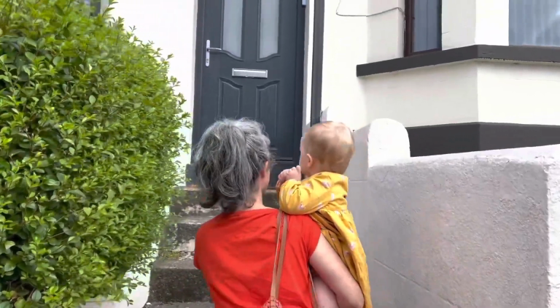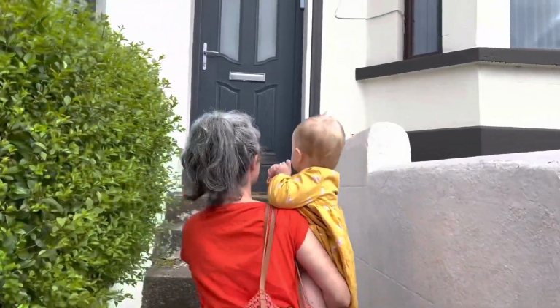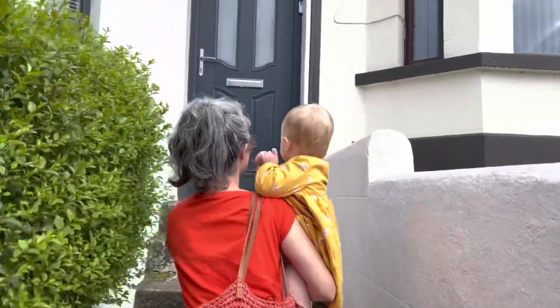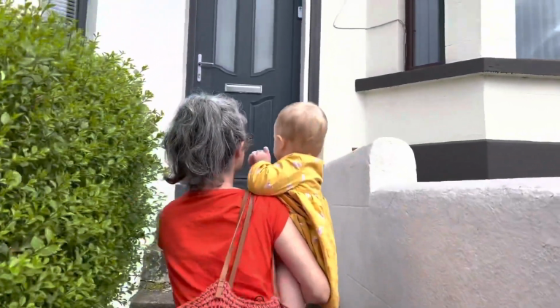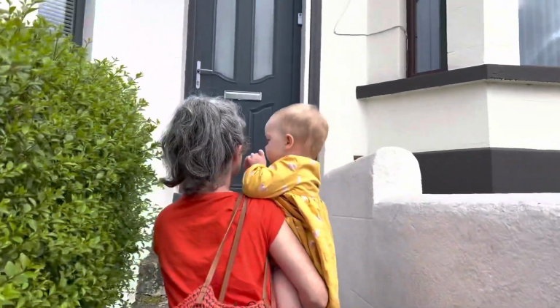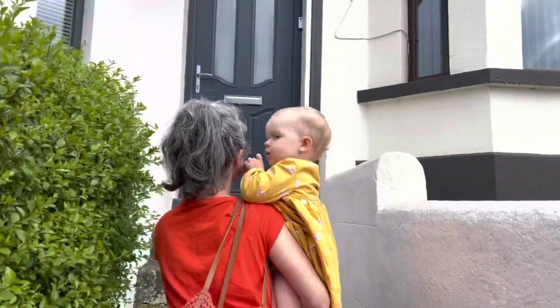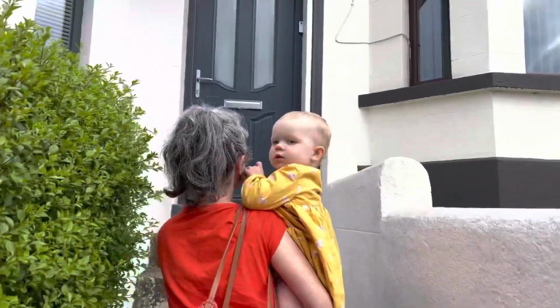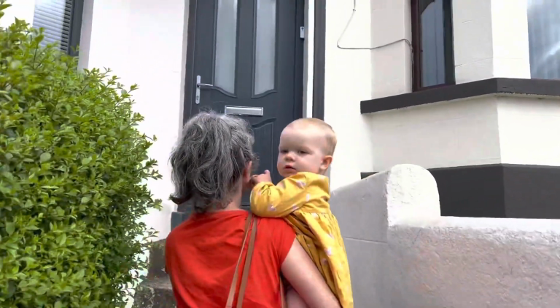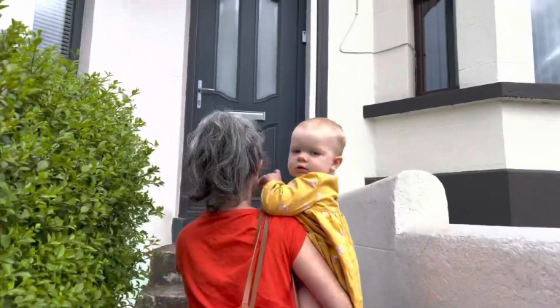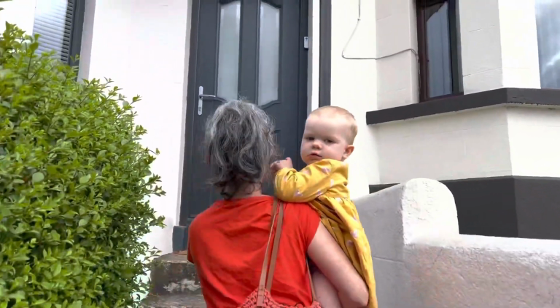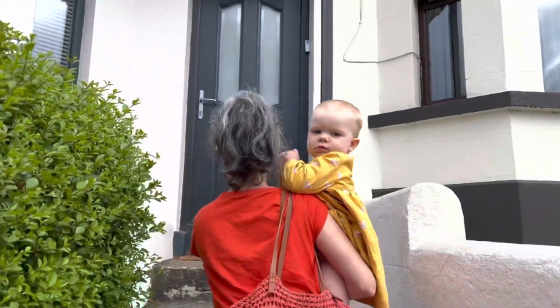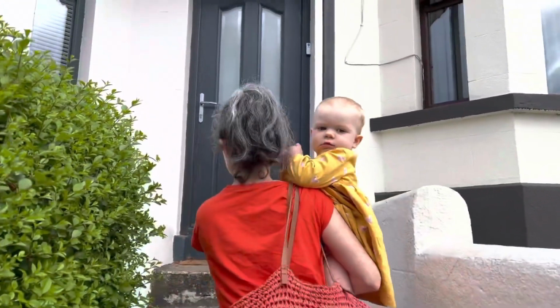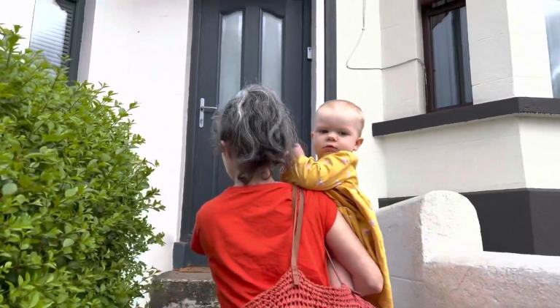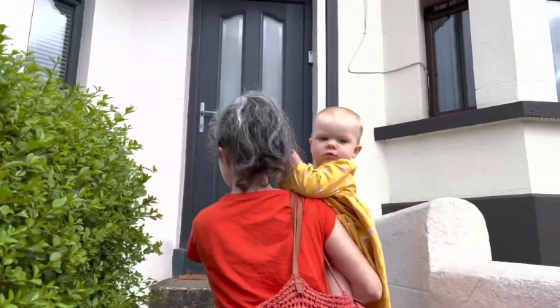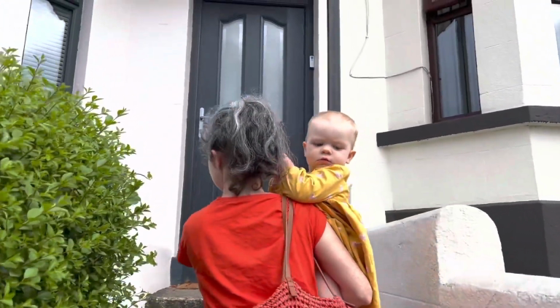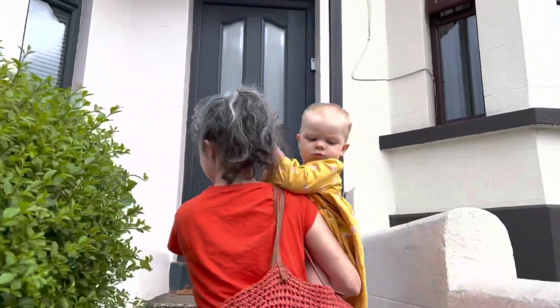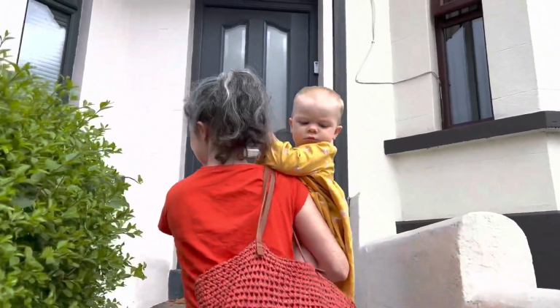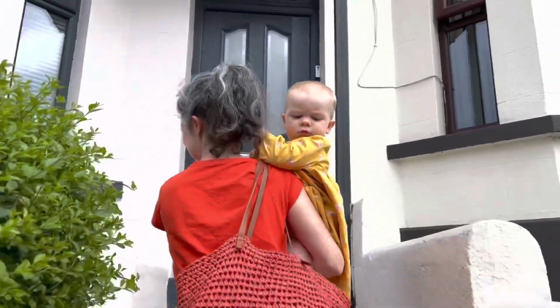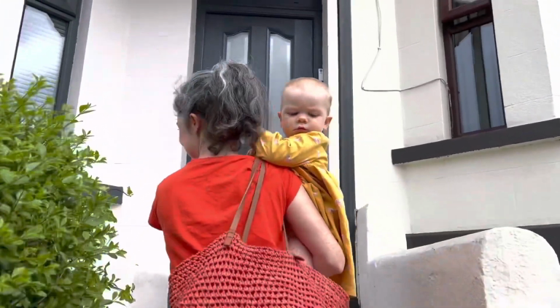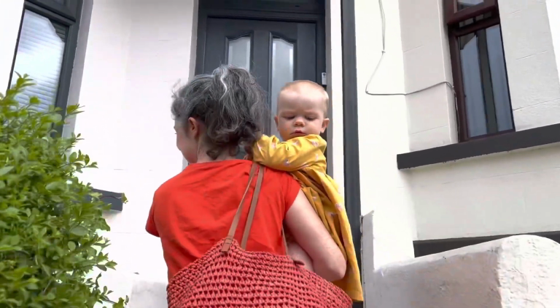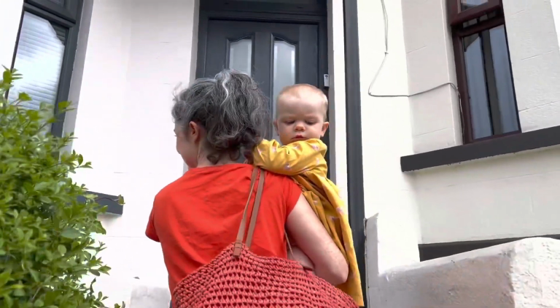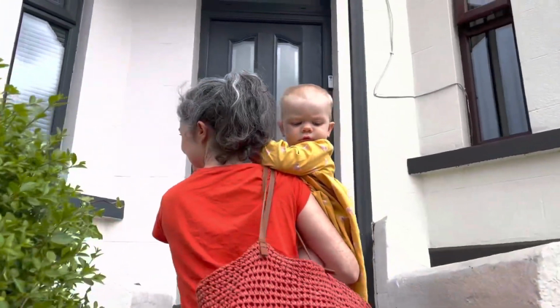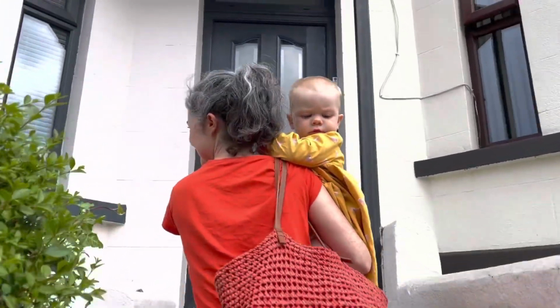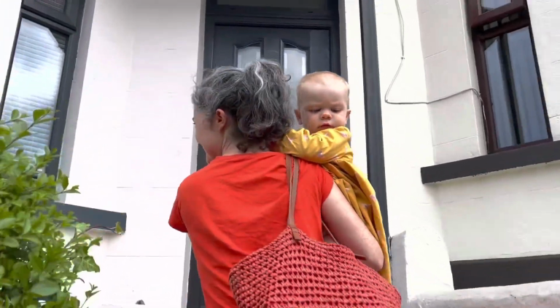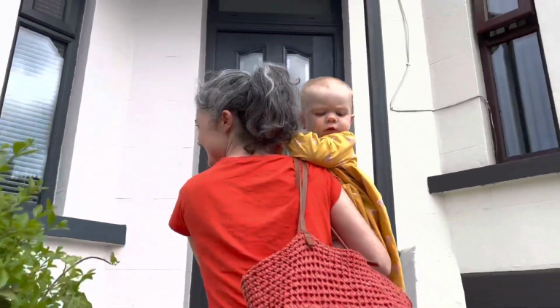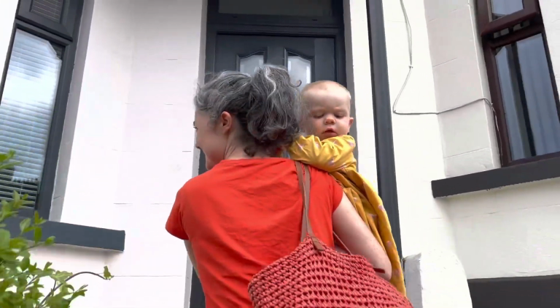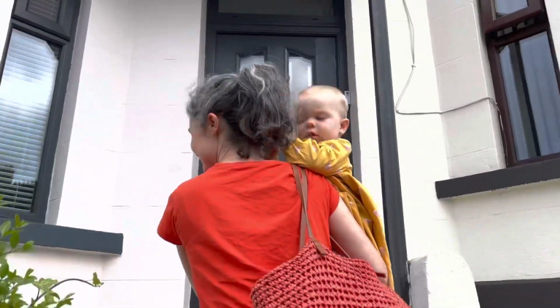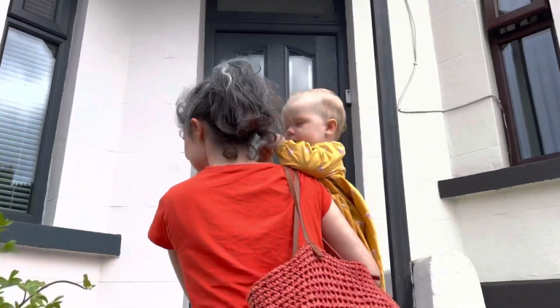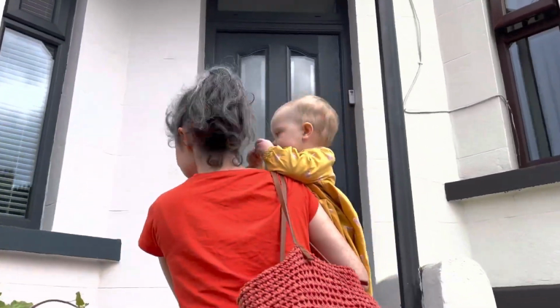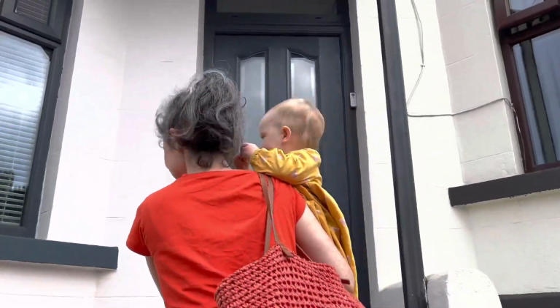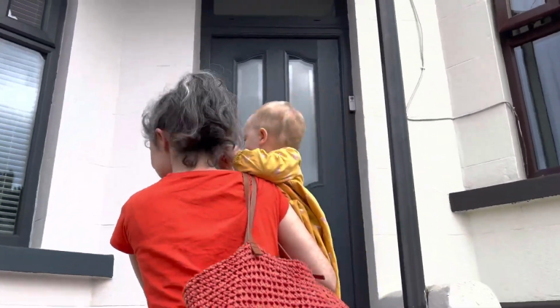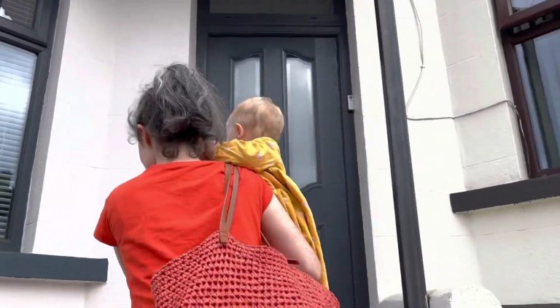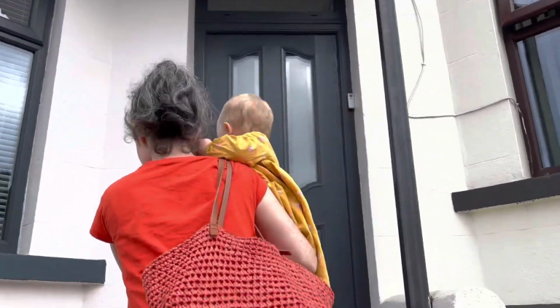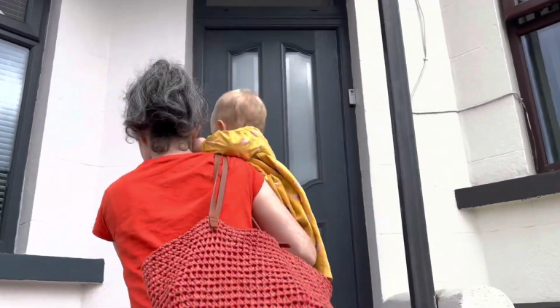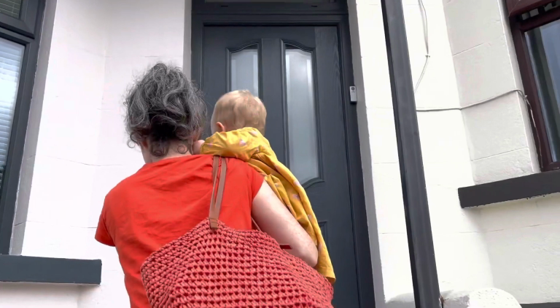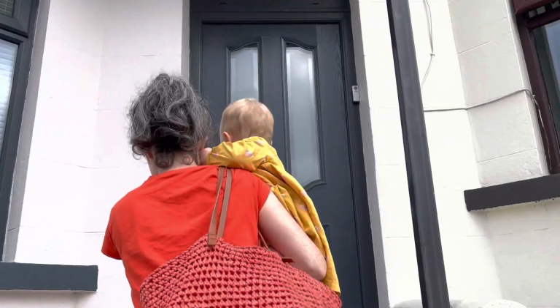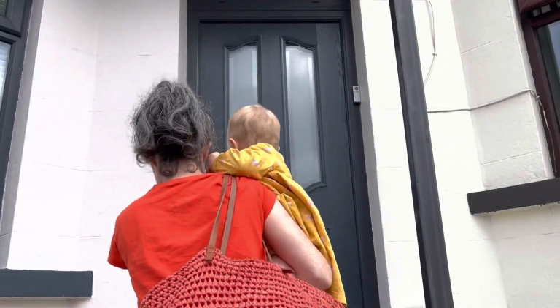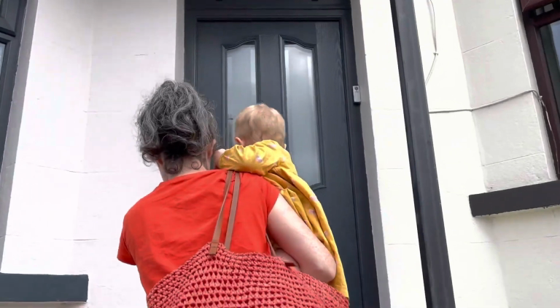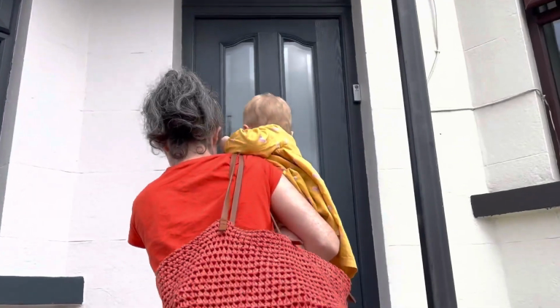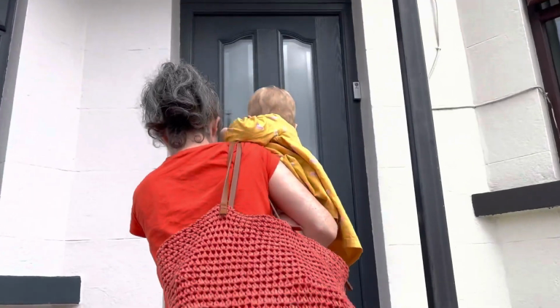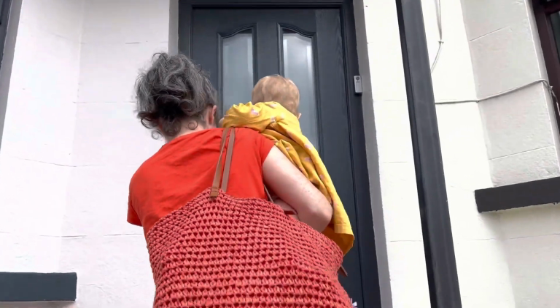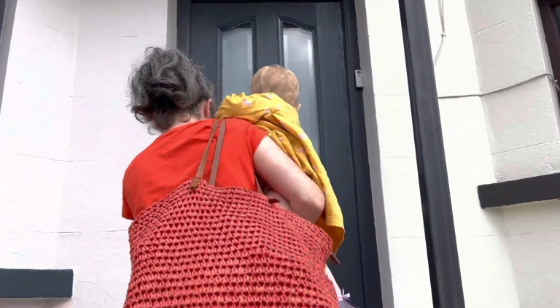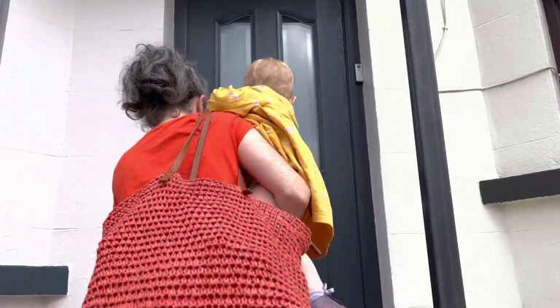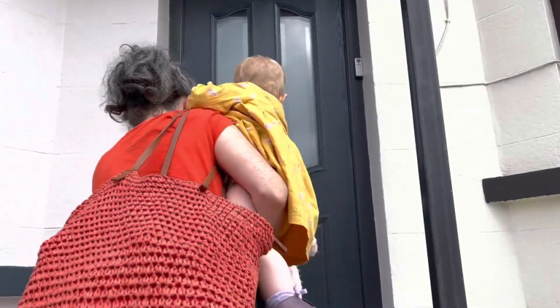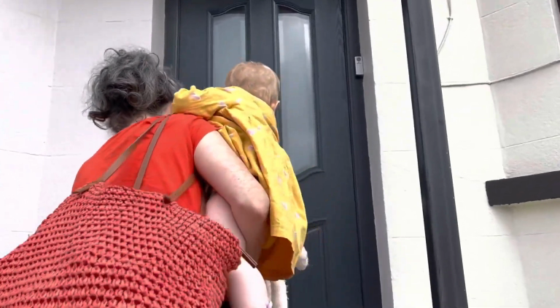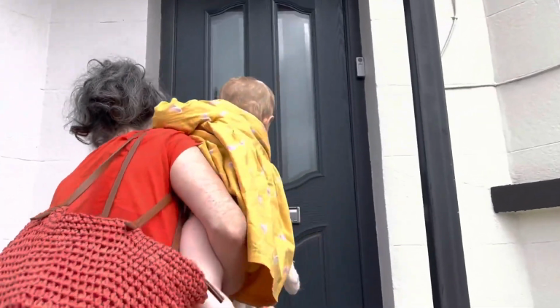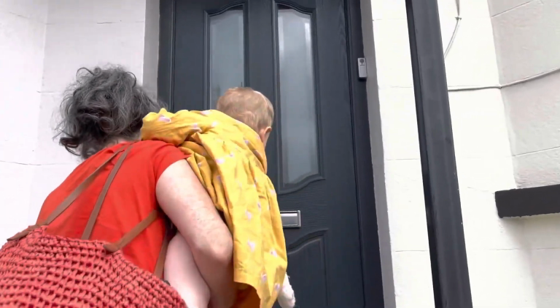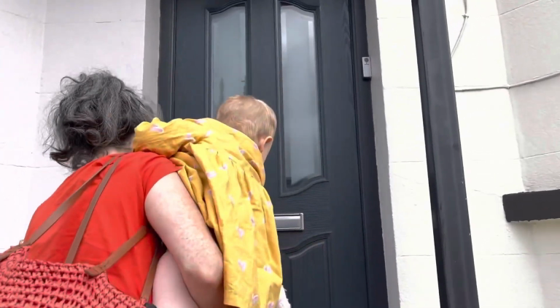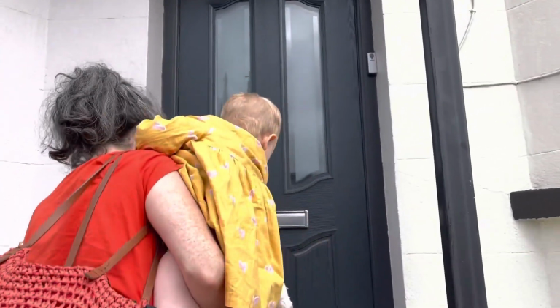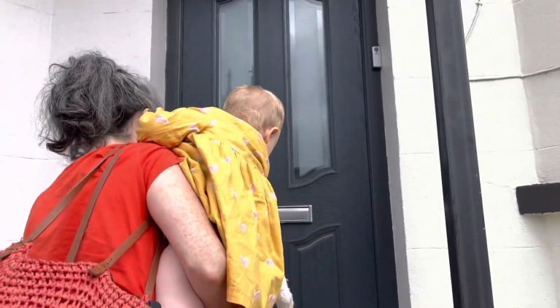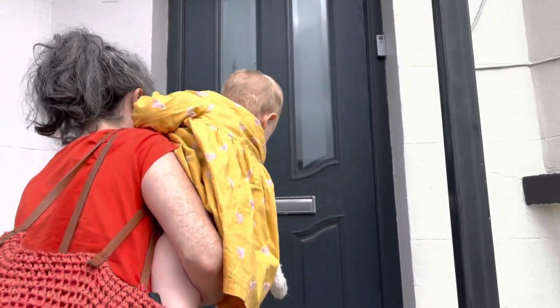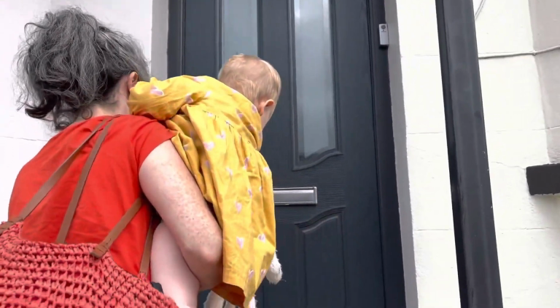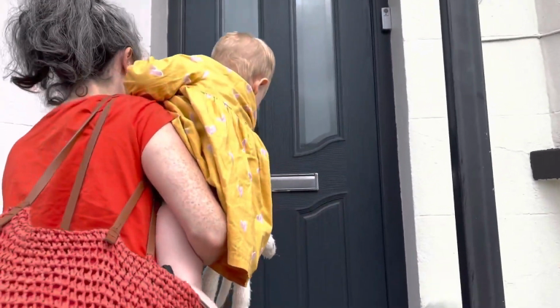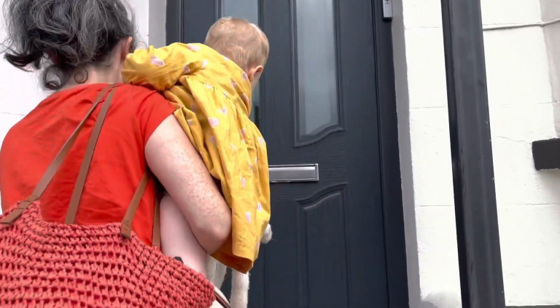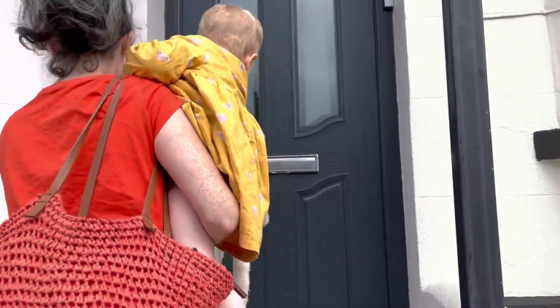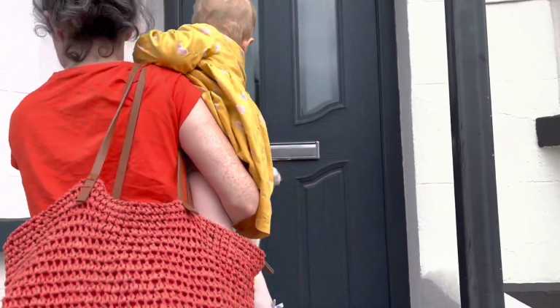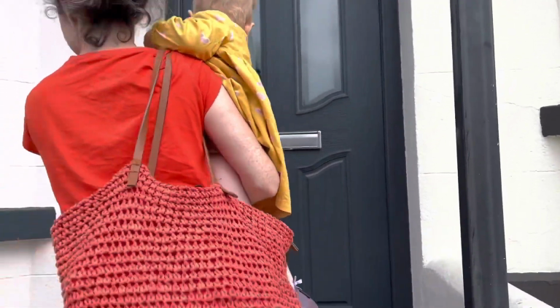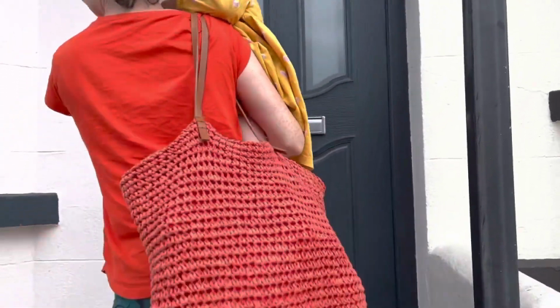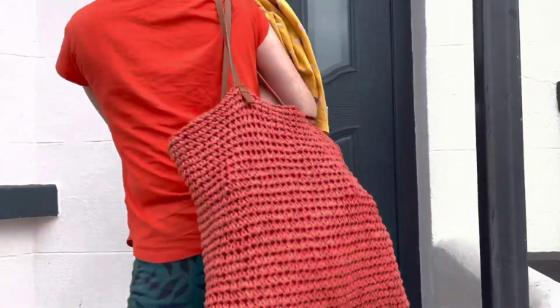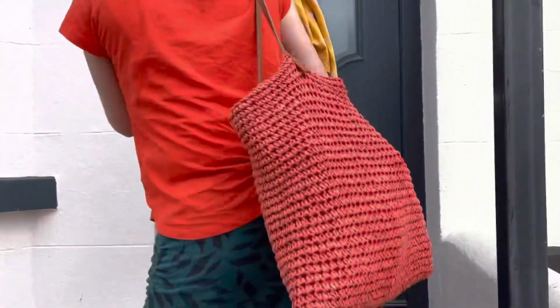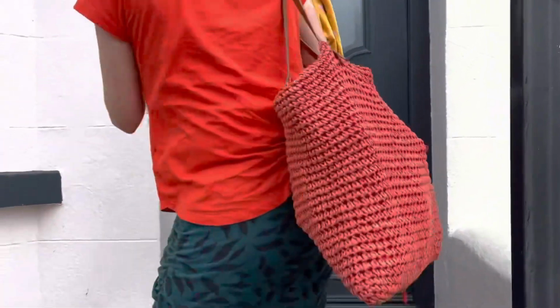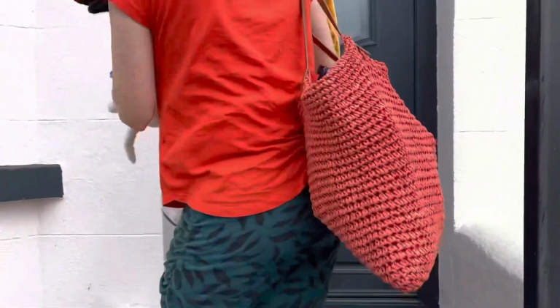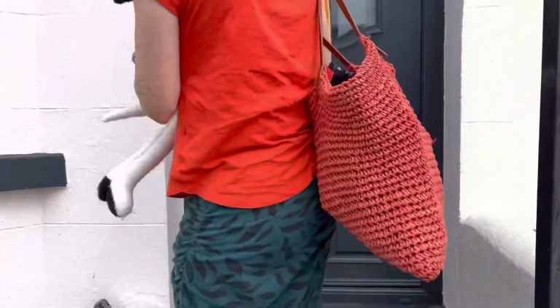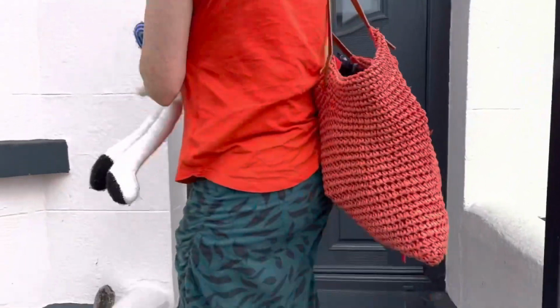This is a new house! This is lovely! Oh look, it says welcome! Welcome!